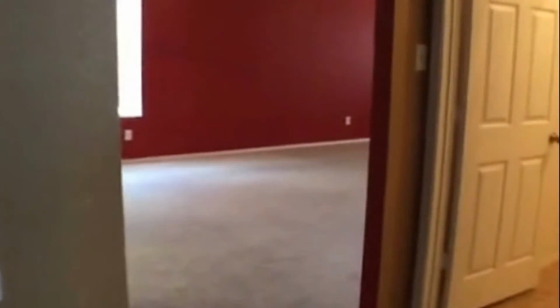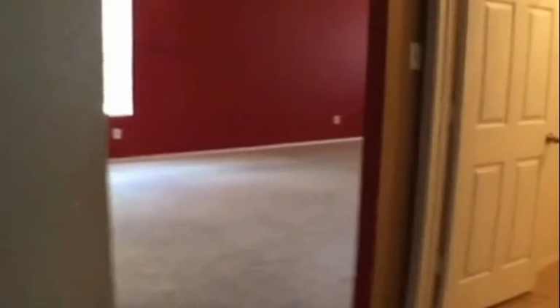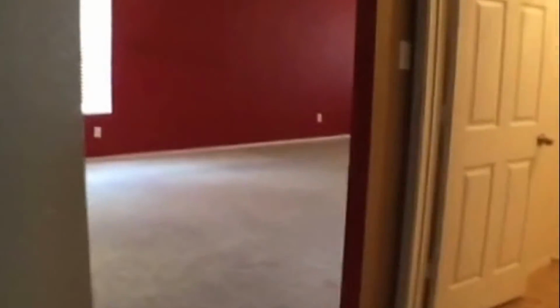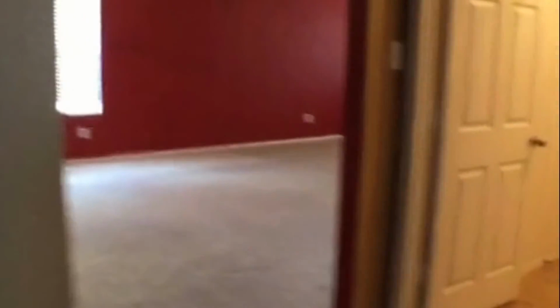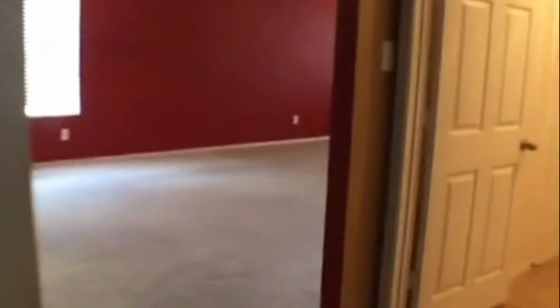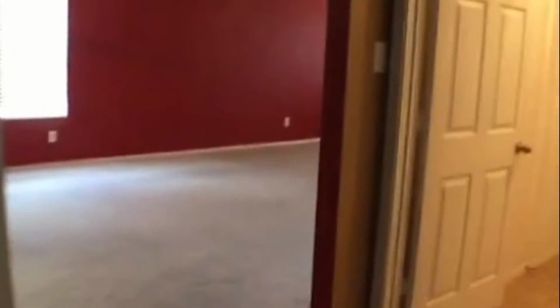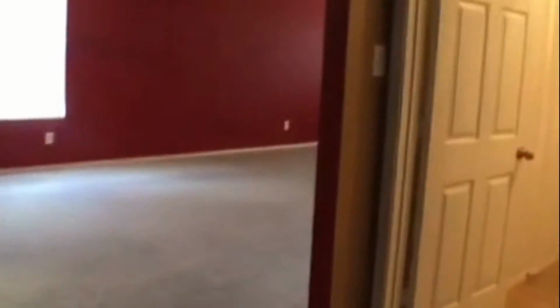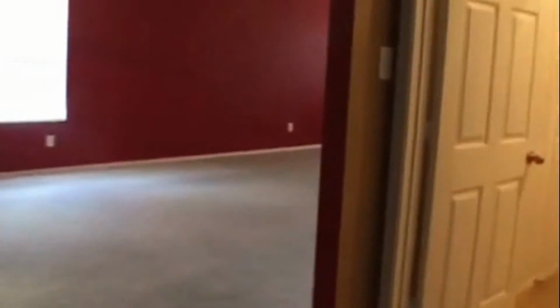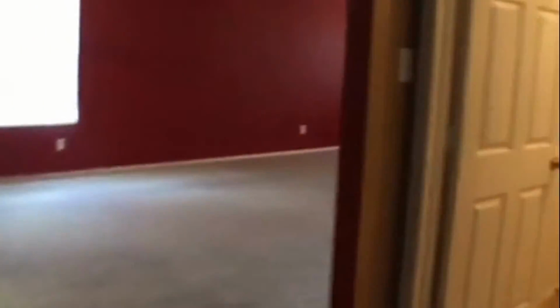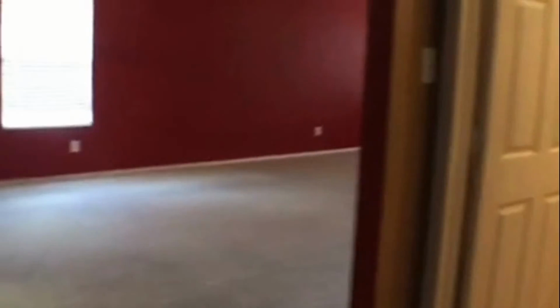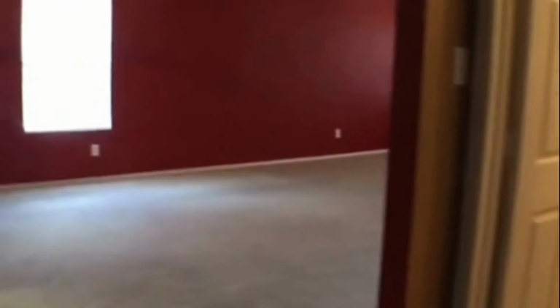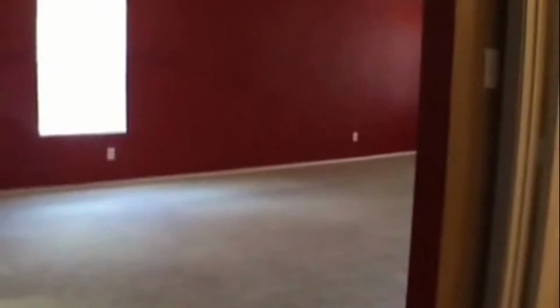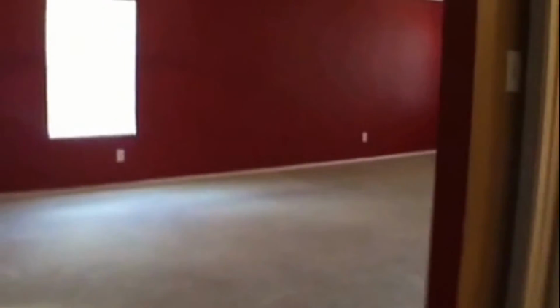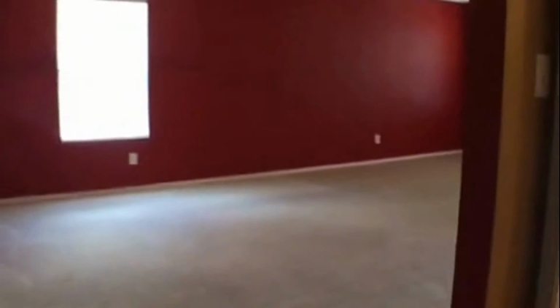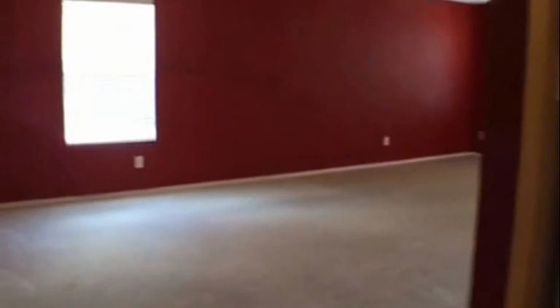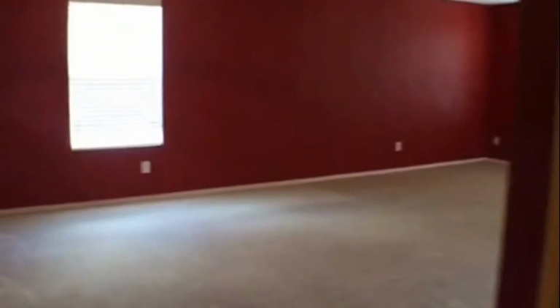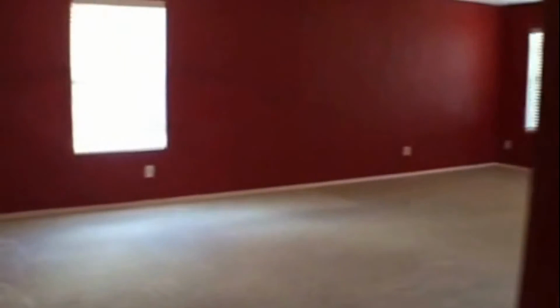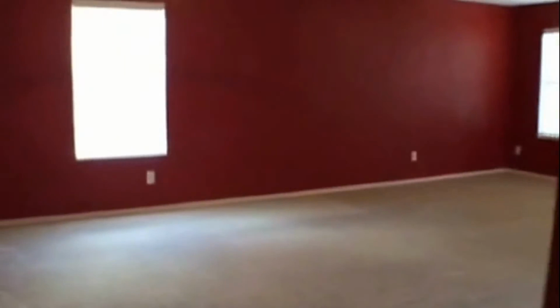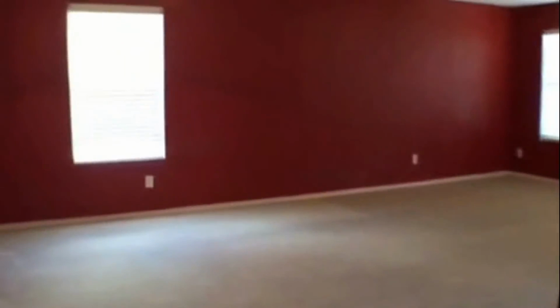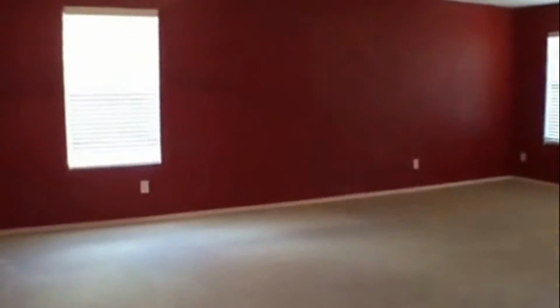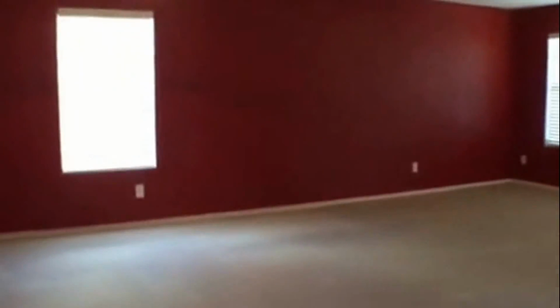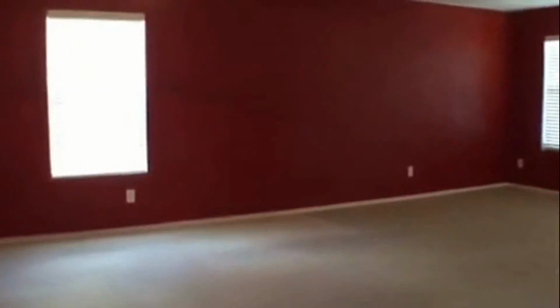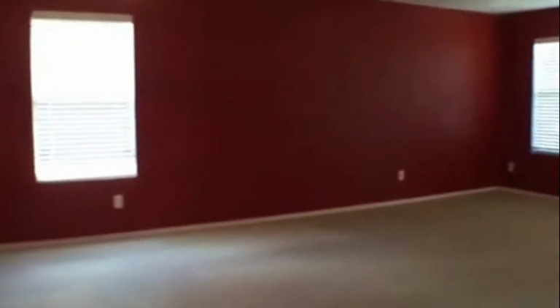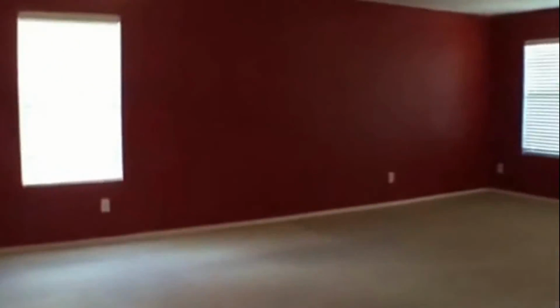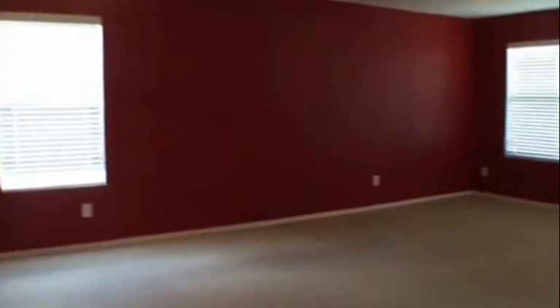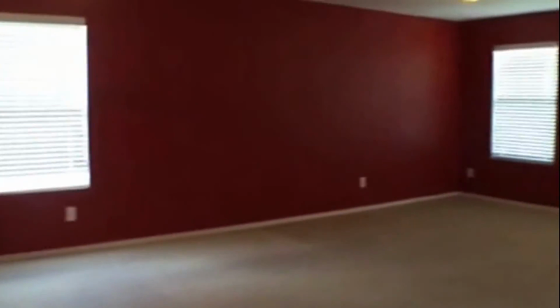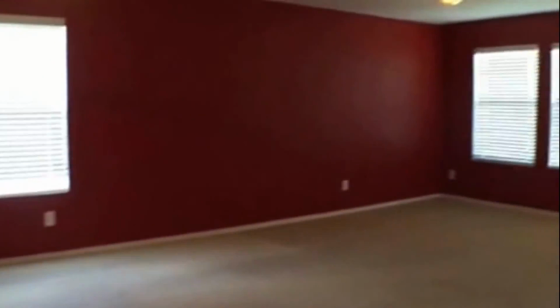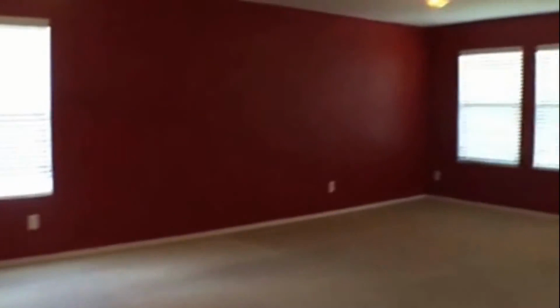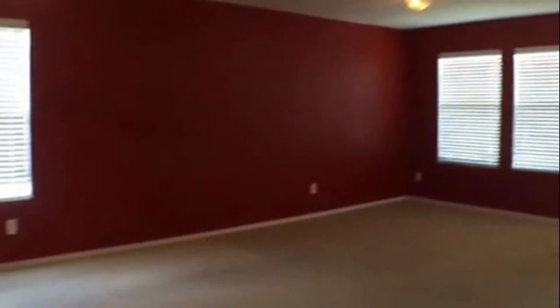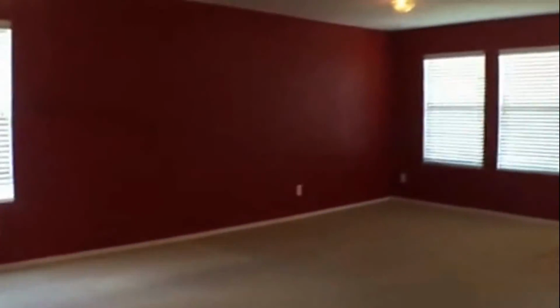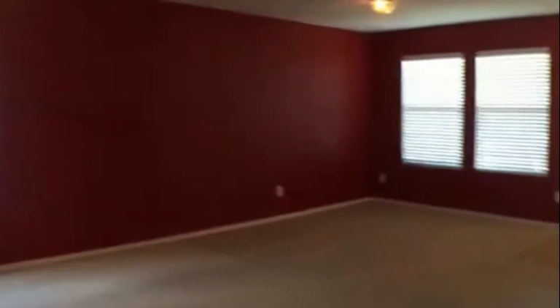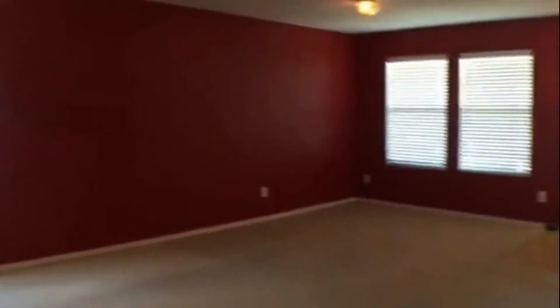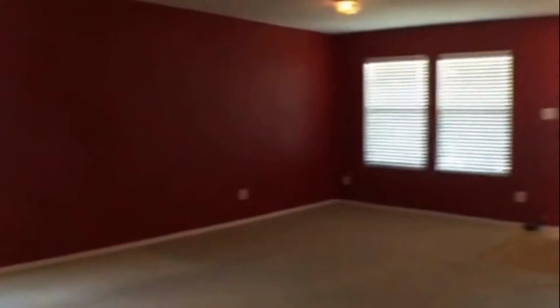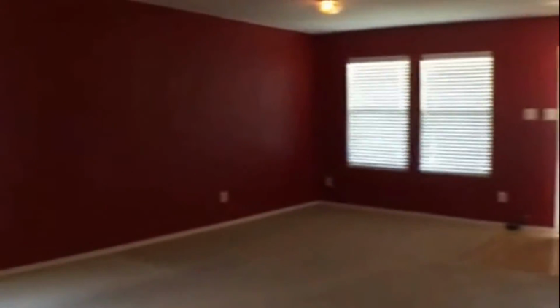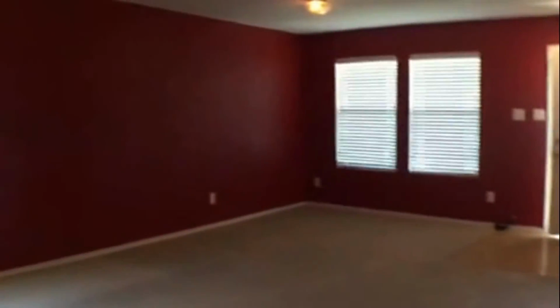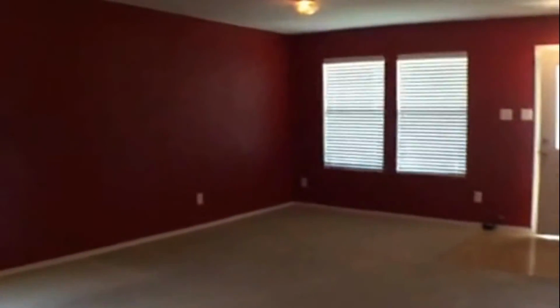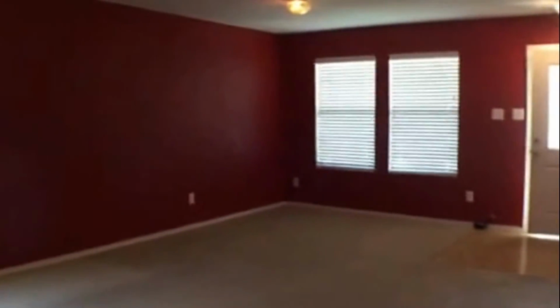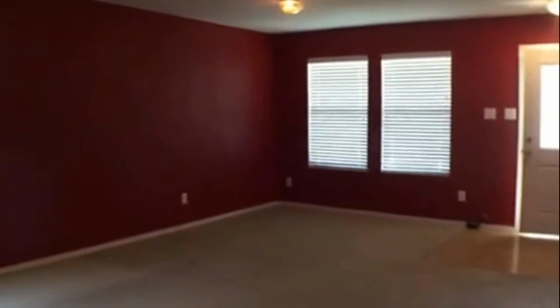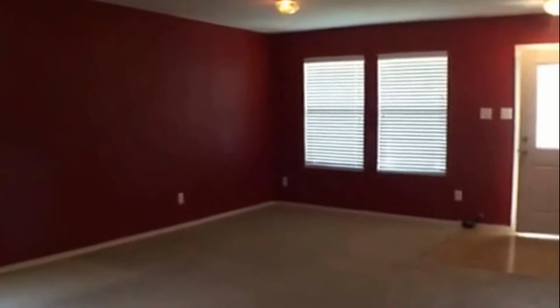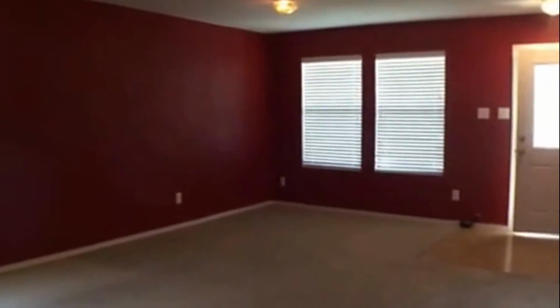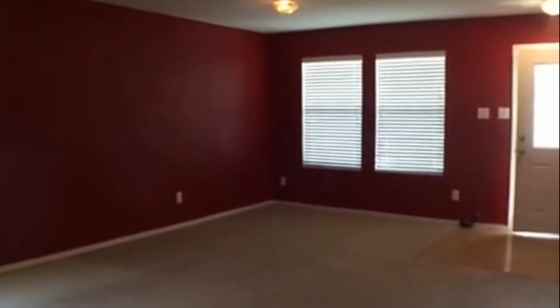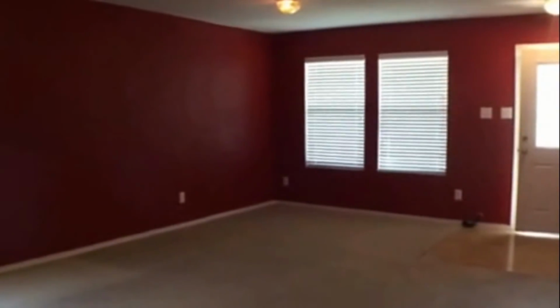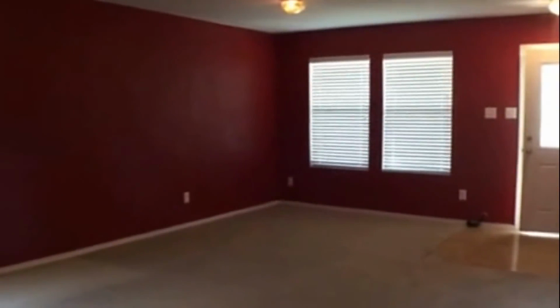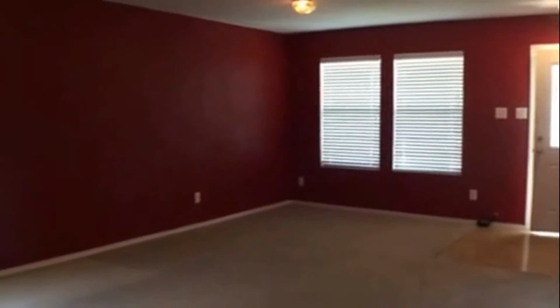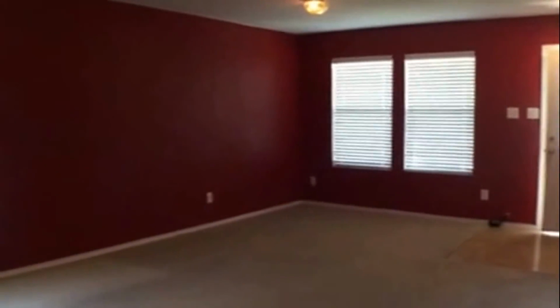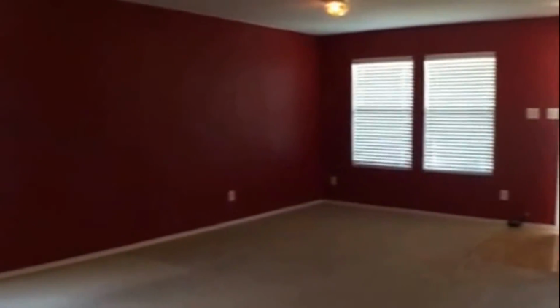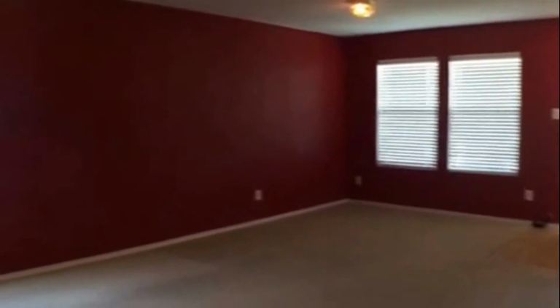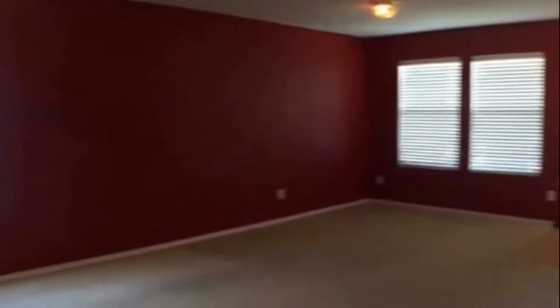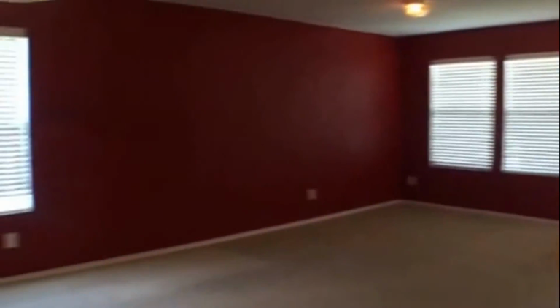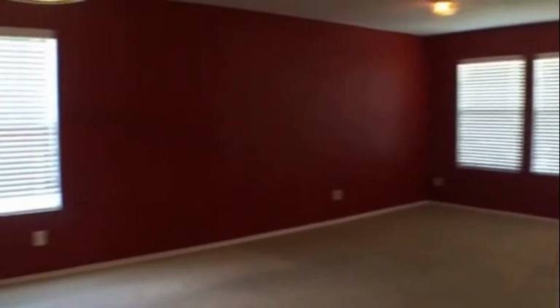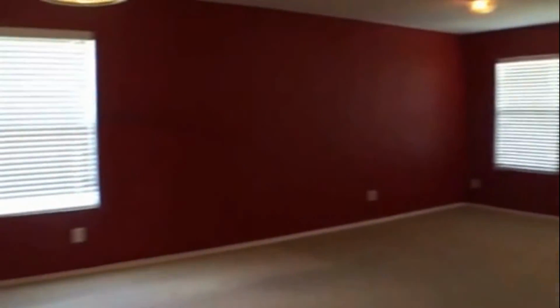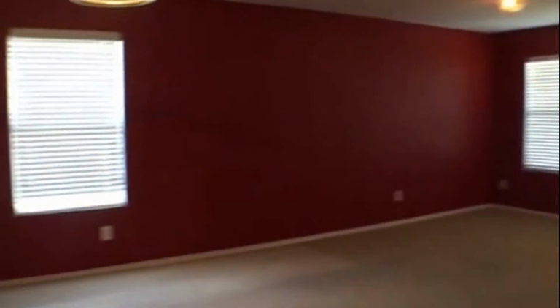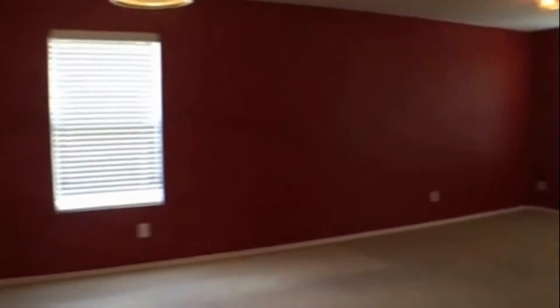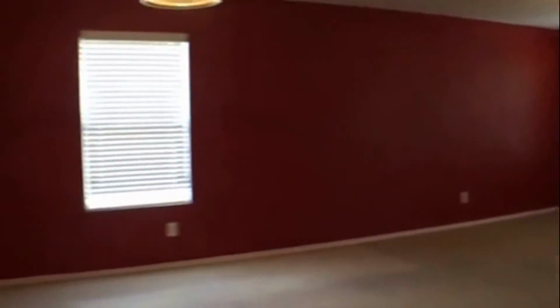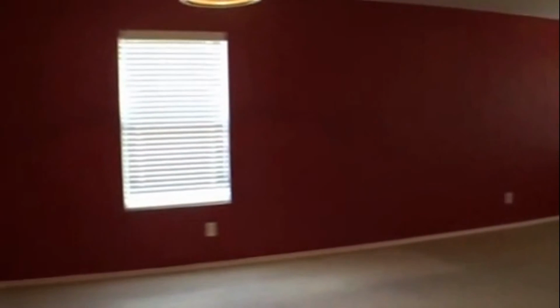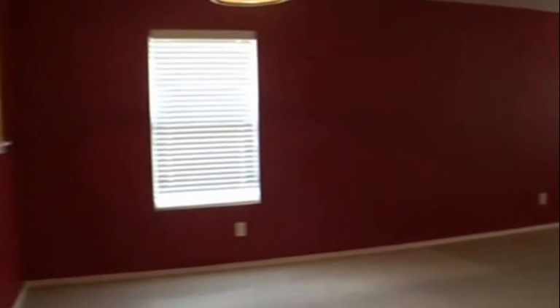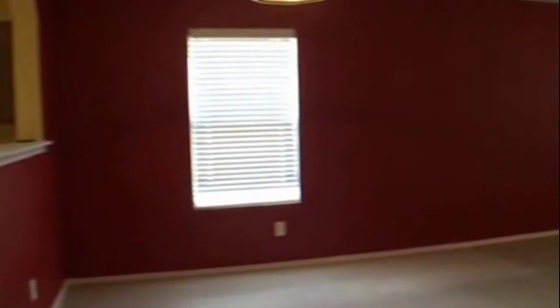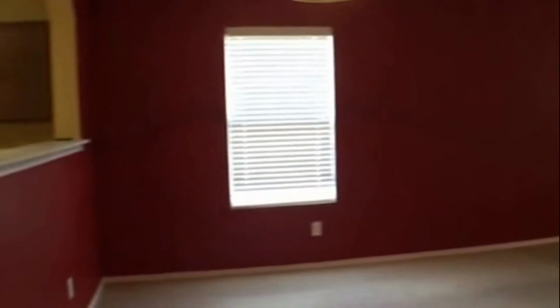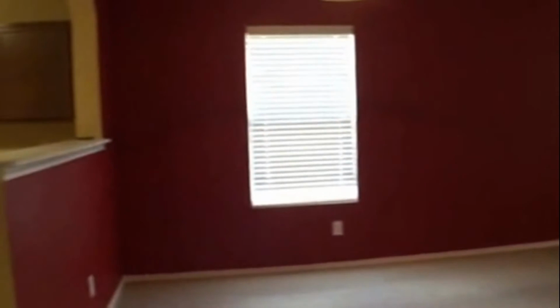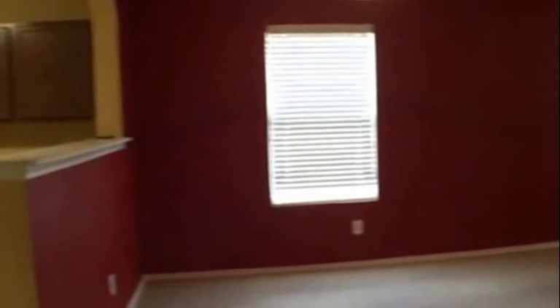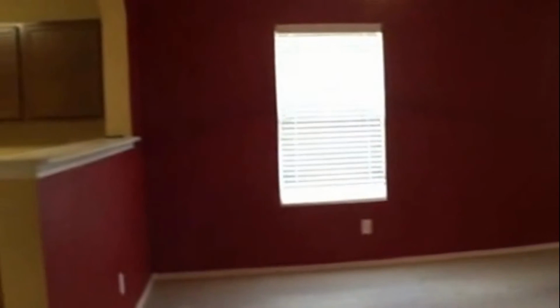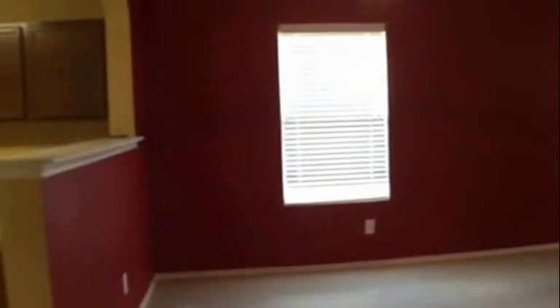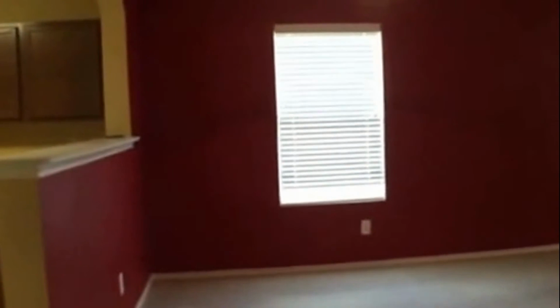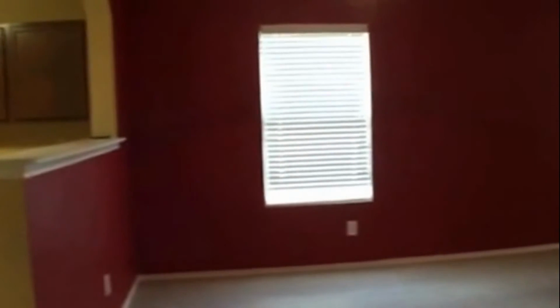And then we're back out to the living area. And this concludes the walkthrough video.